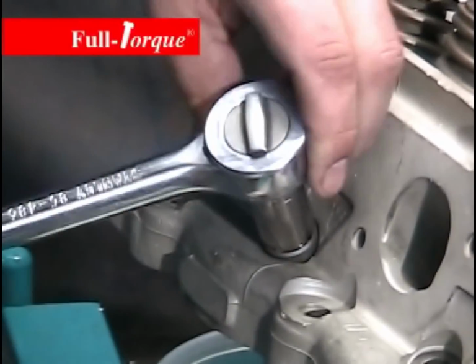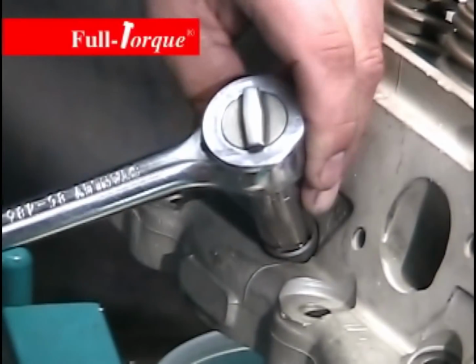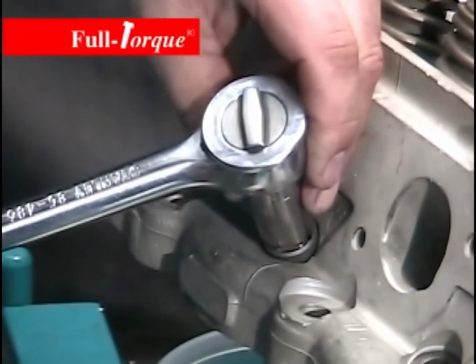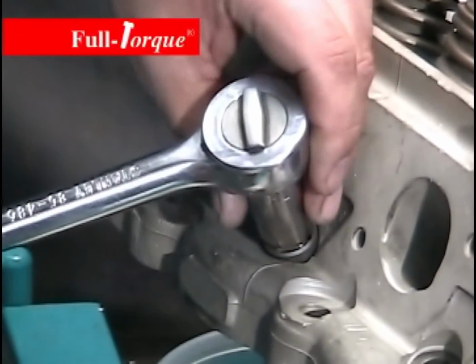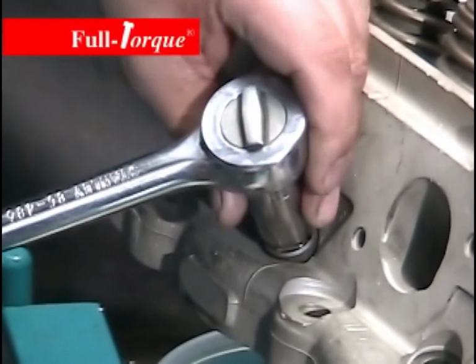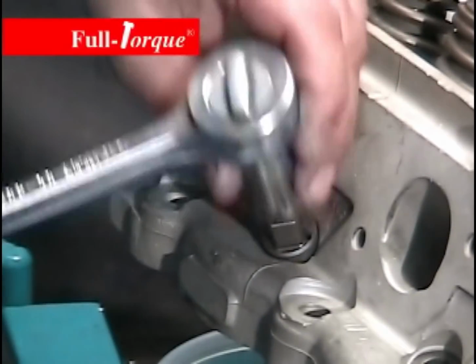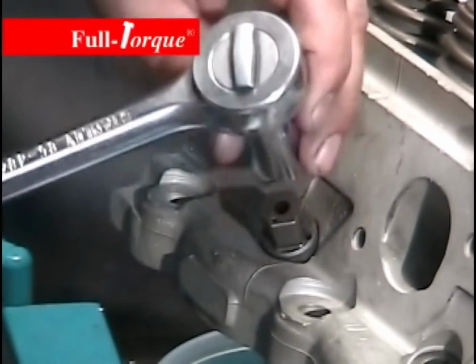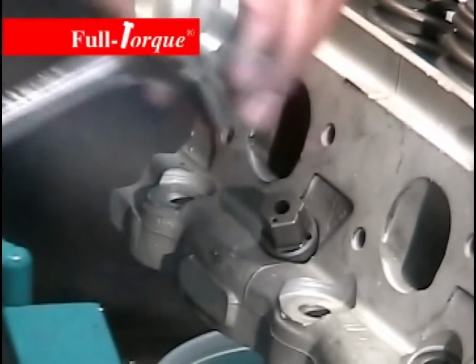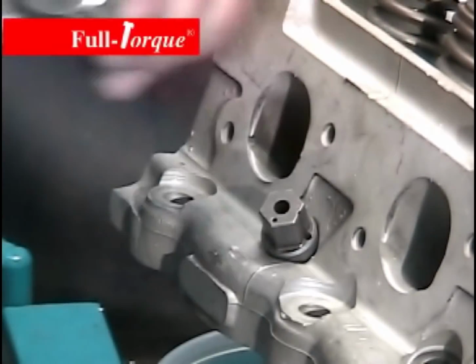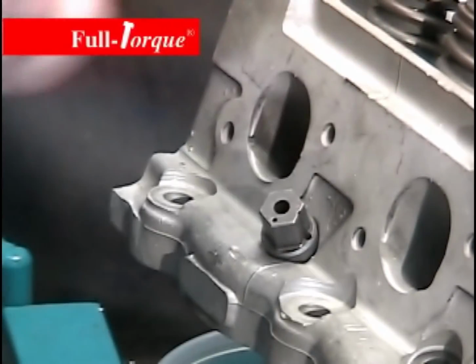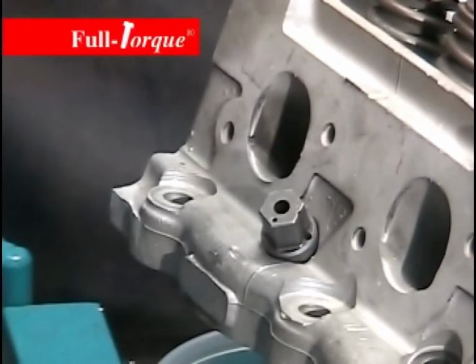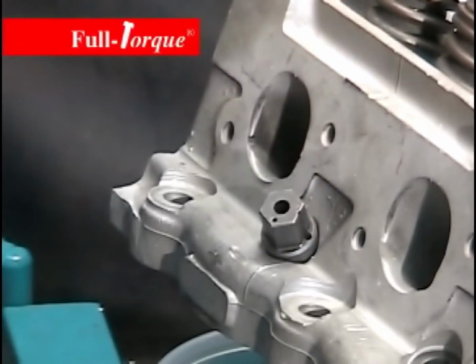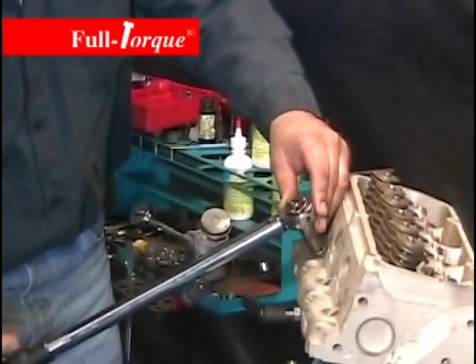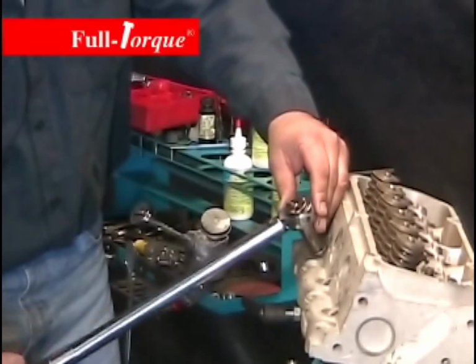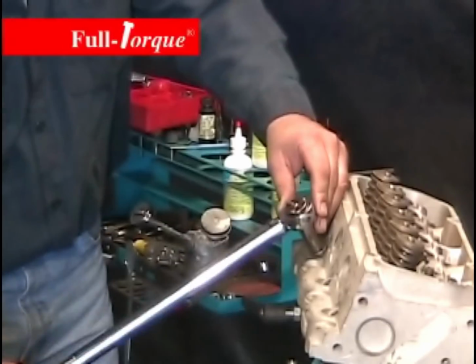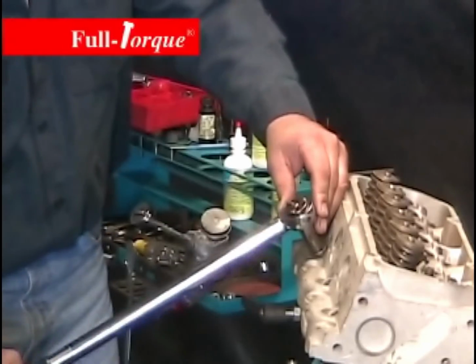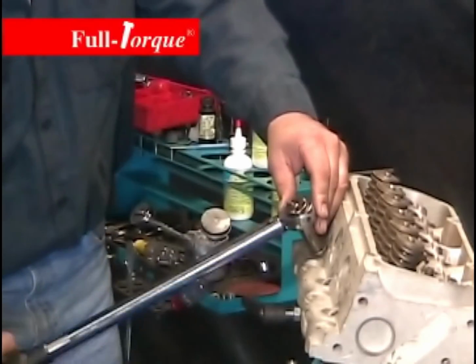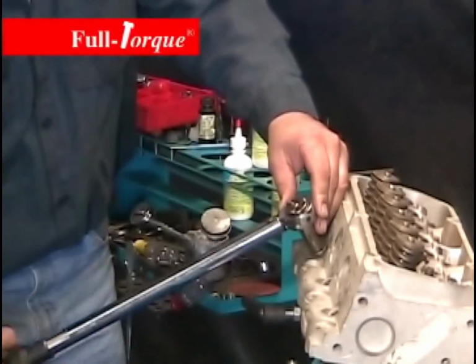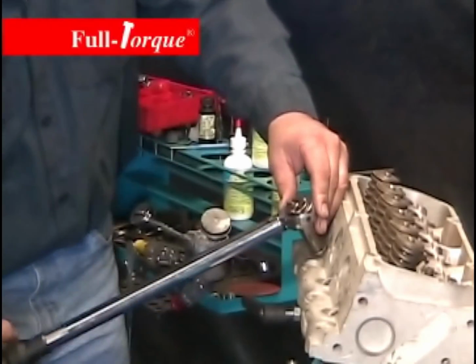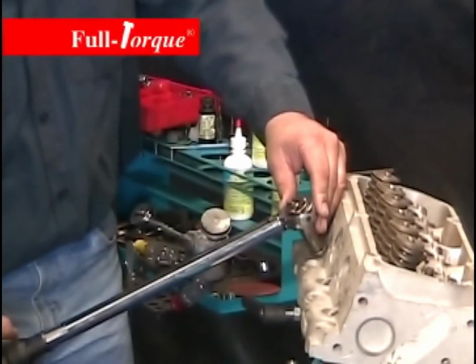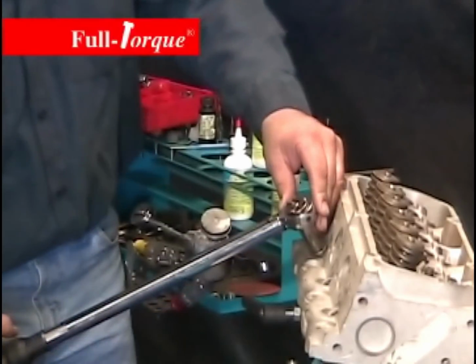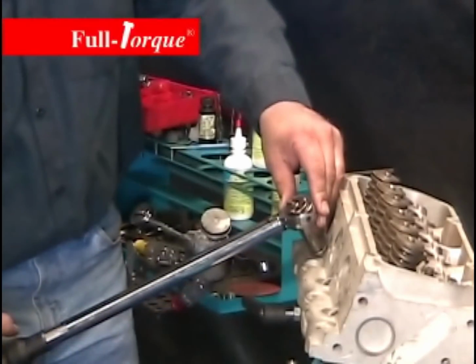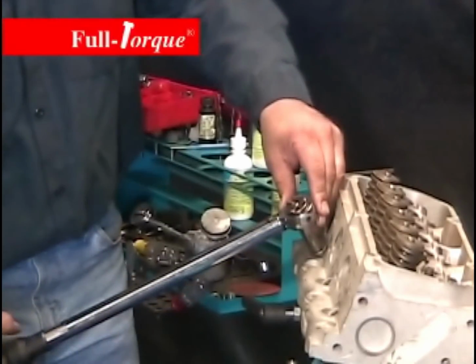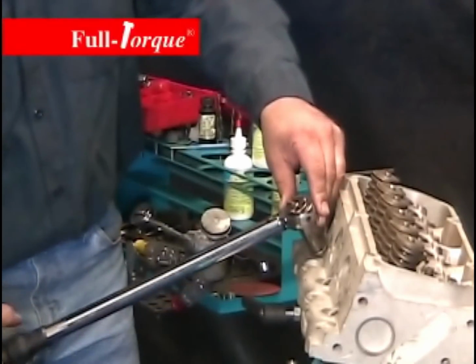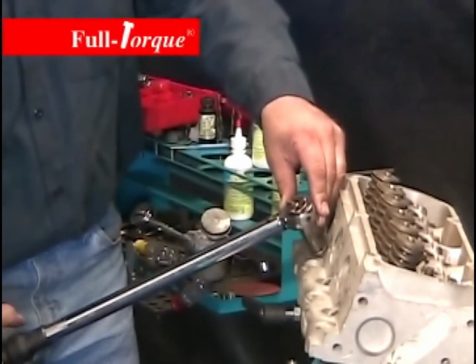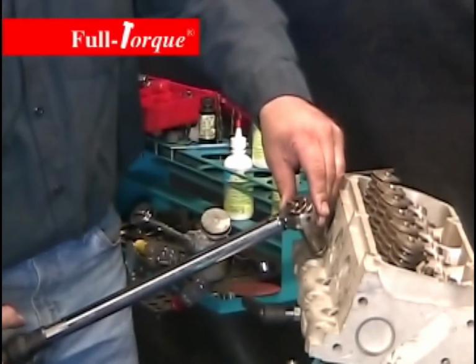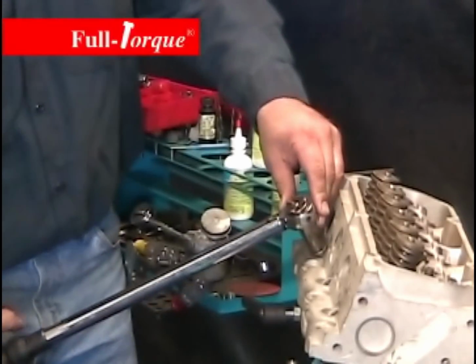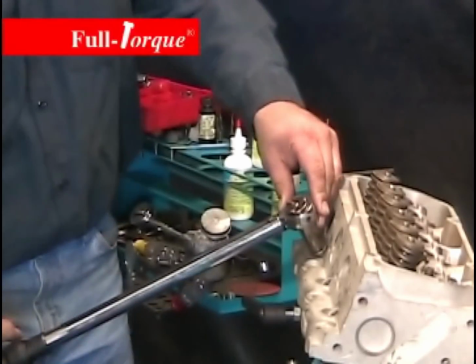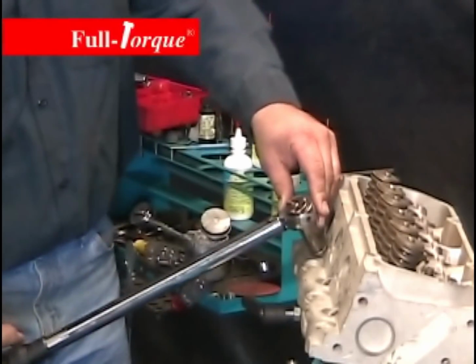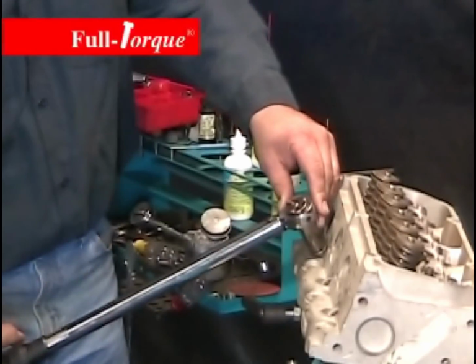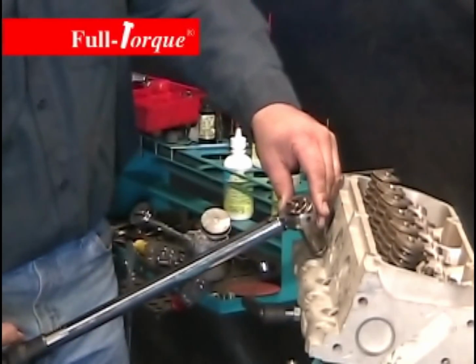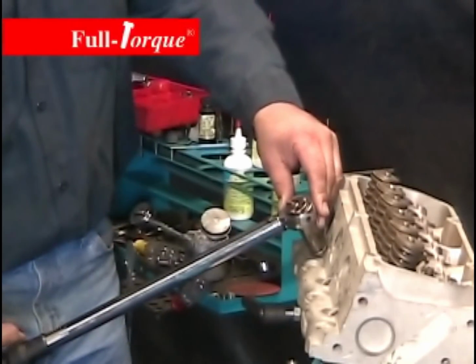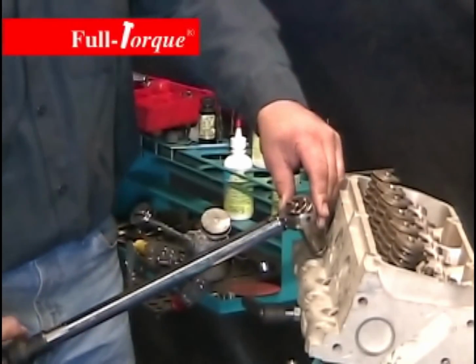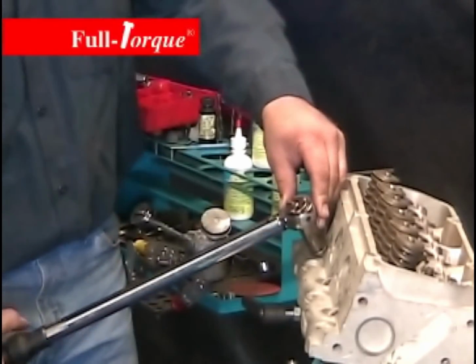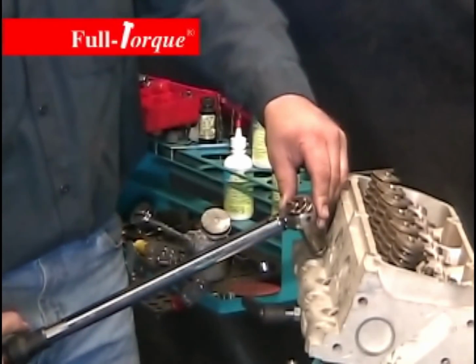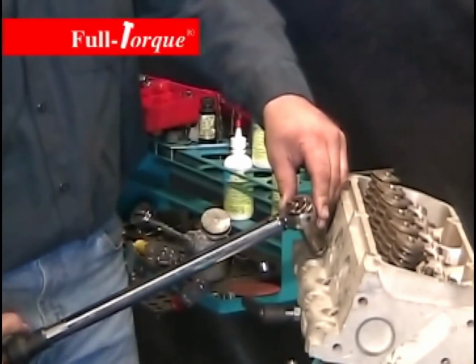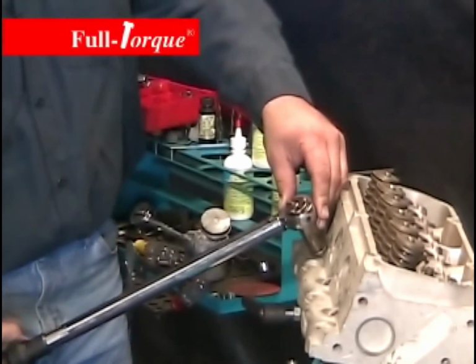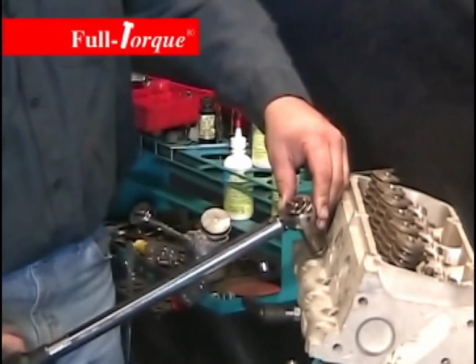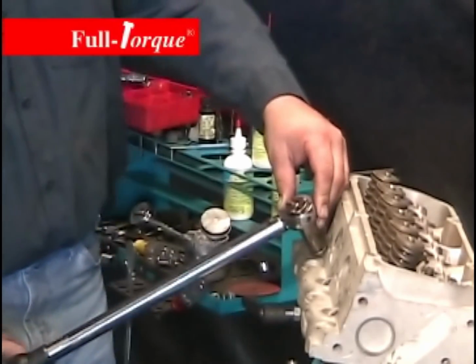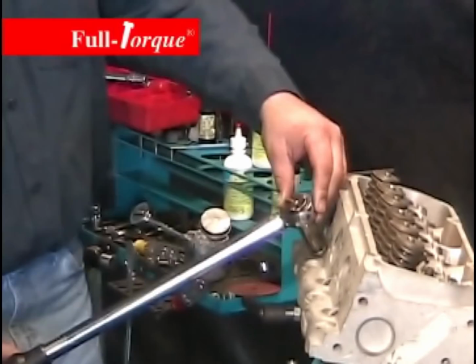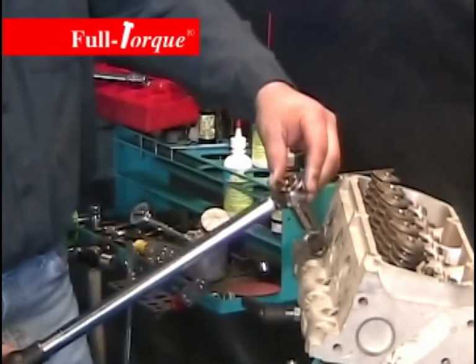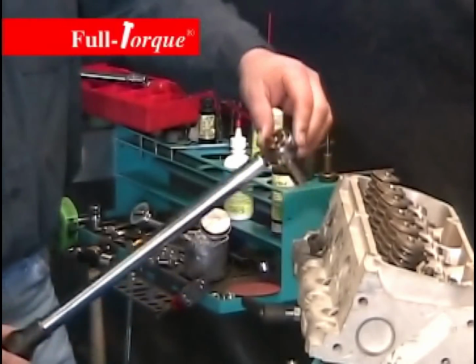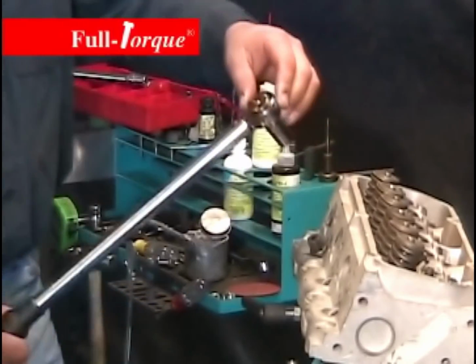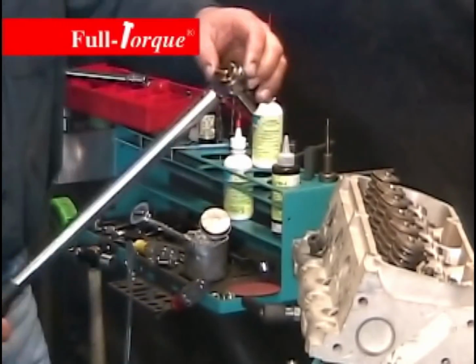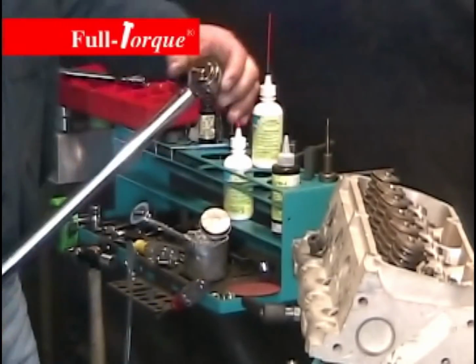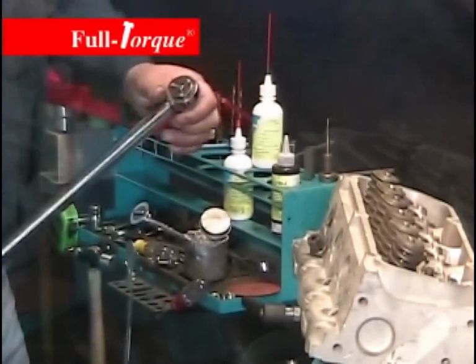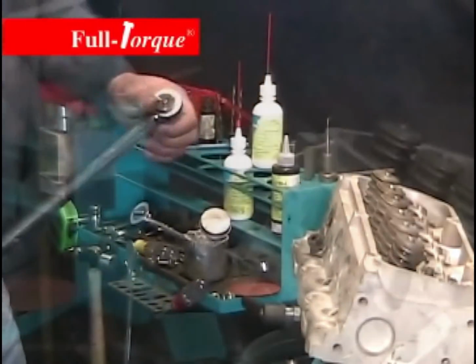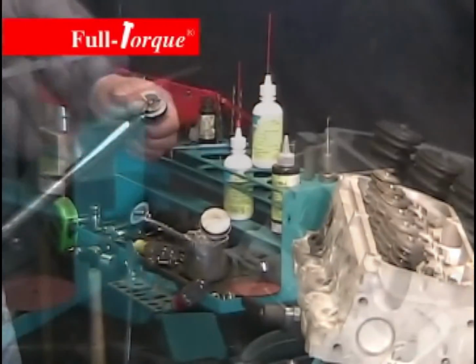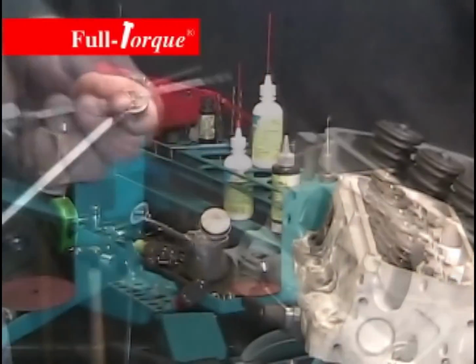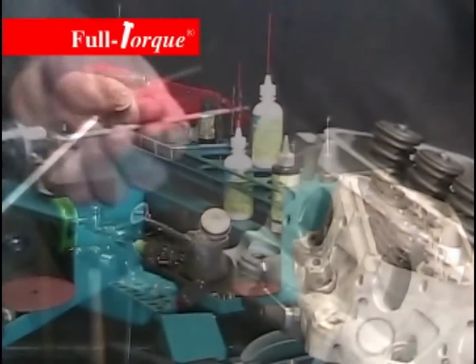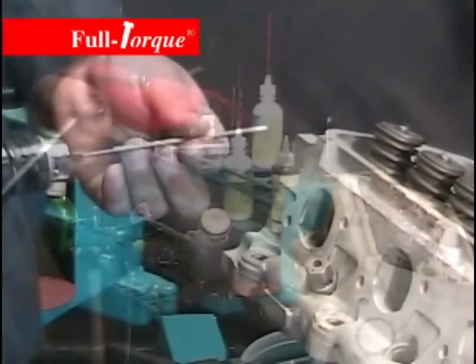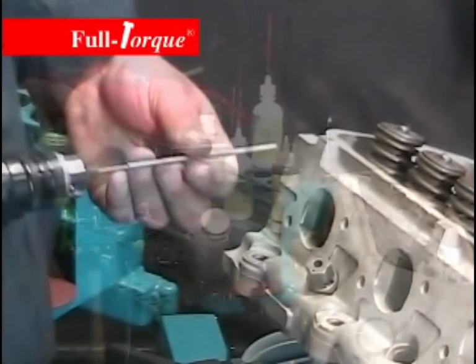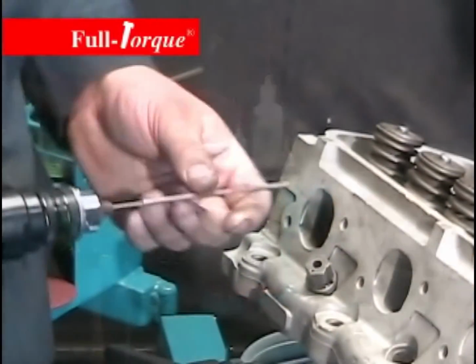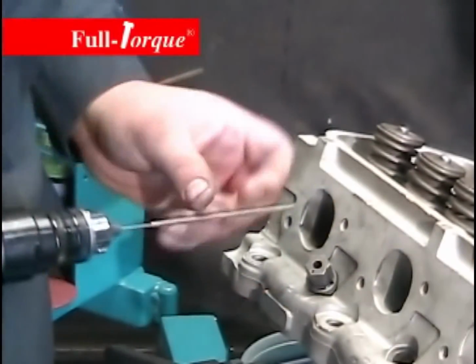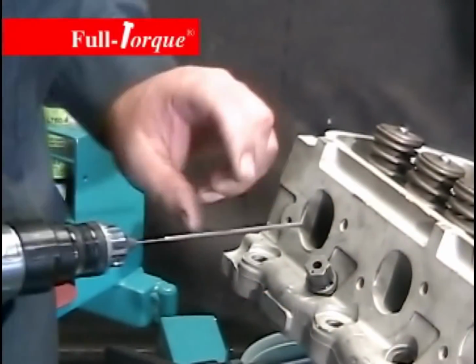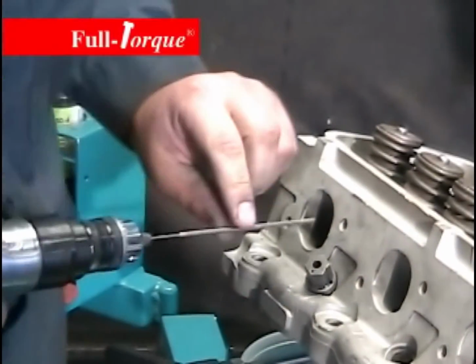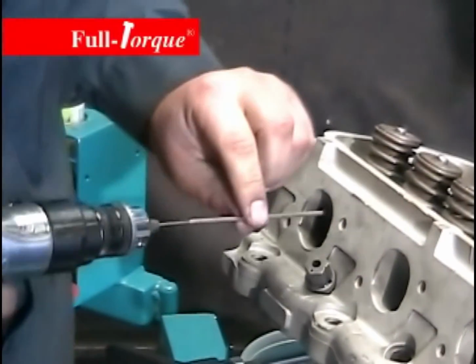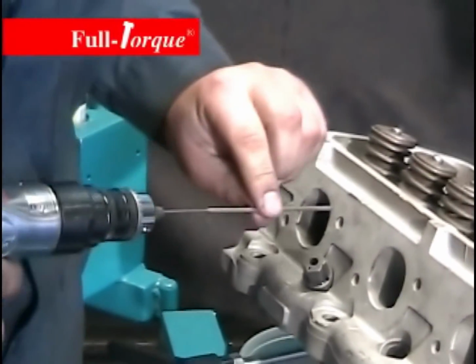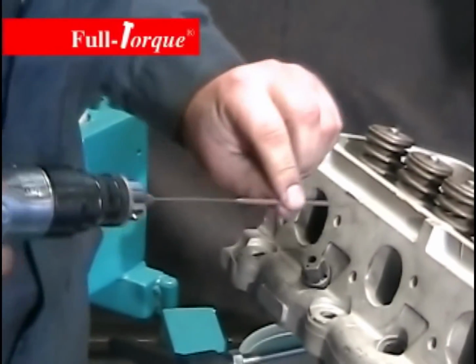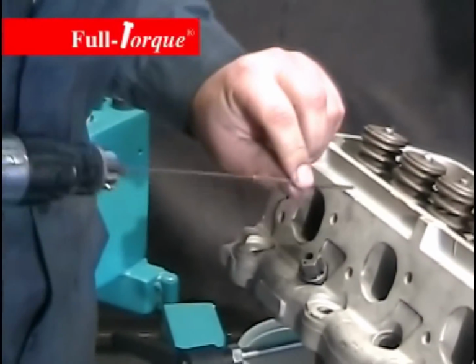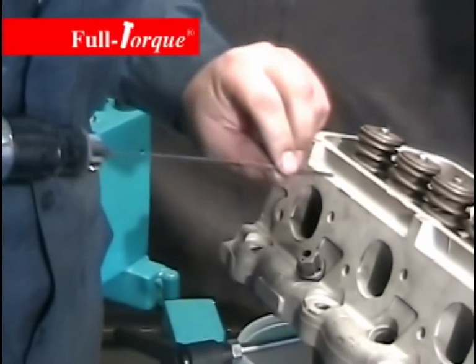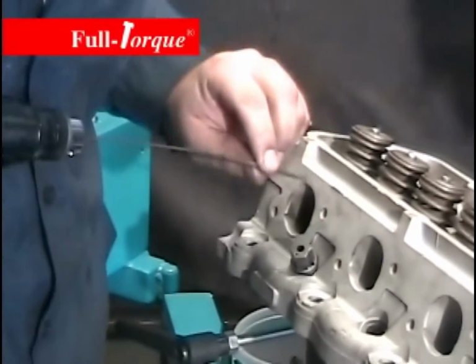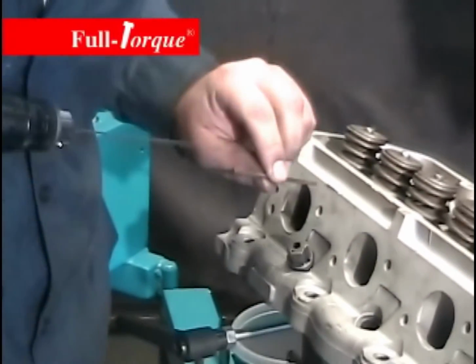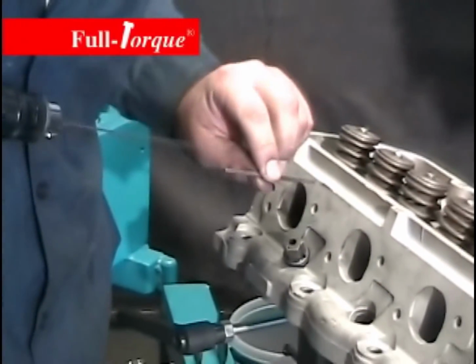Then we'll use a torque wrench to bring it to the proper torque. This one uses 27 foot-pounds. Each insert has a slightly different torque specification.